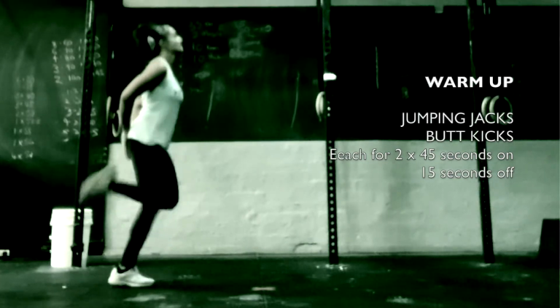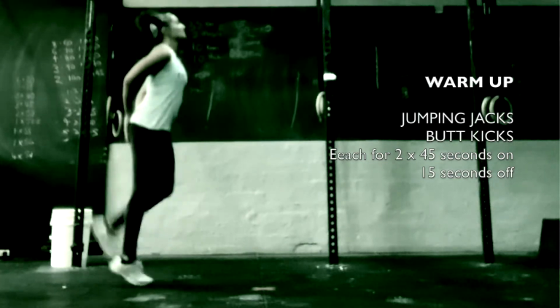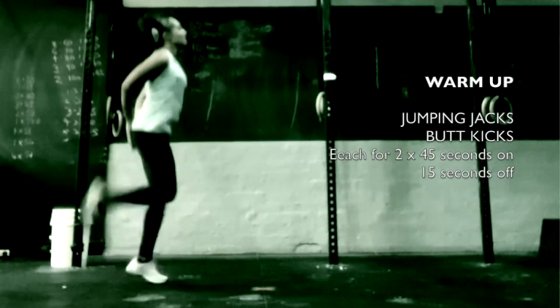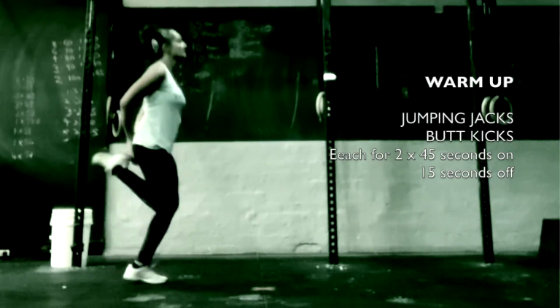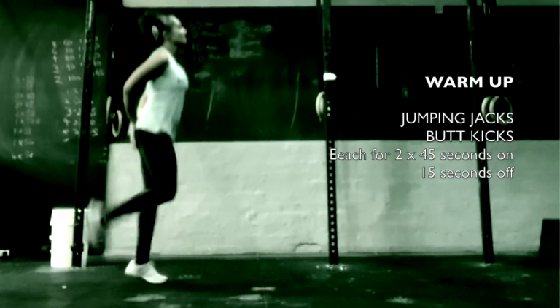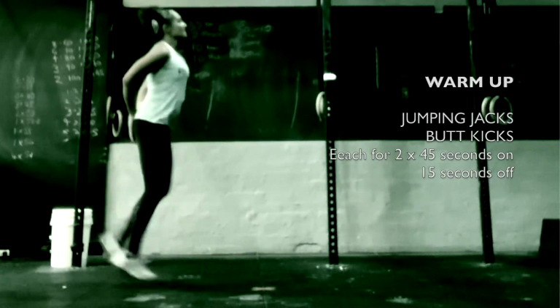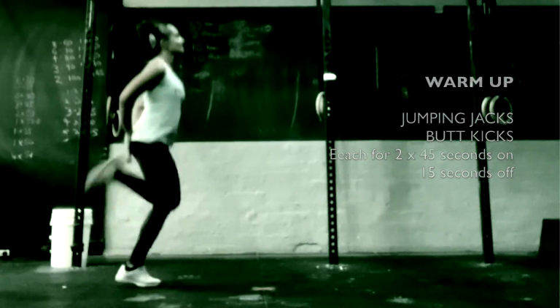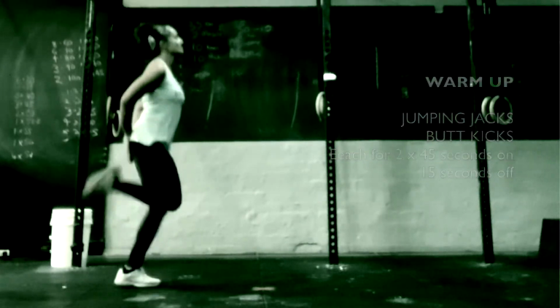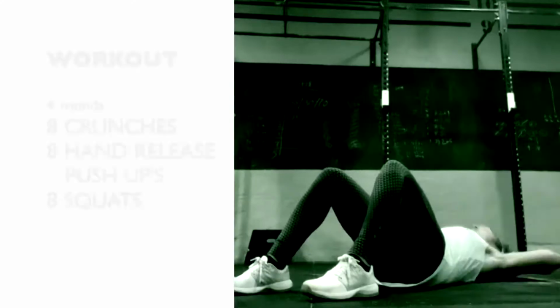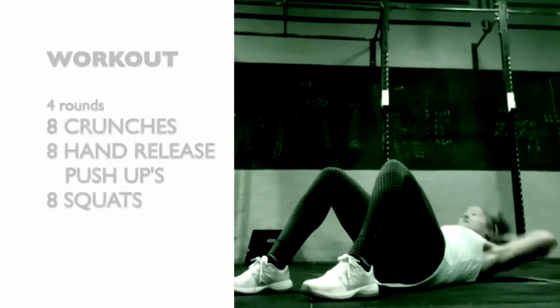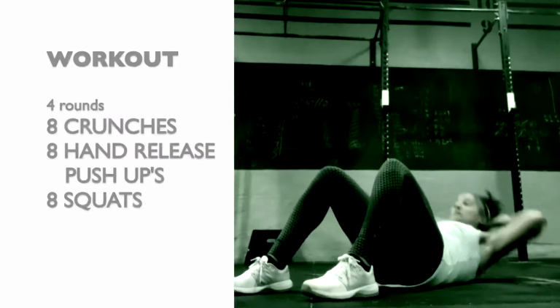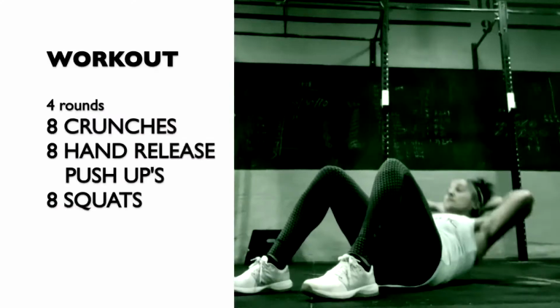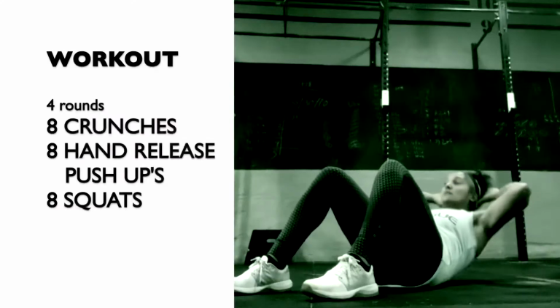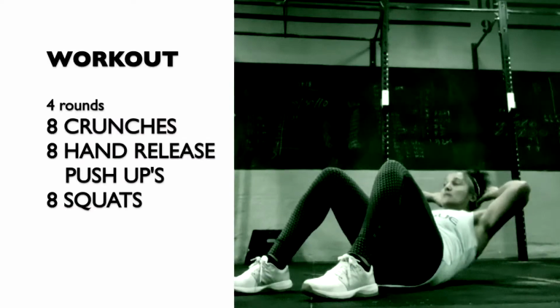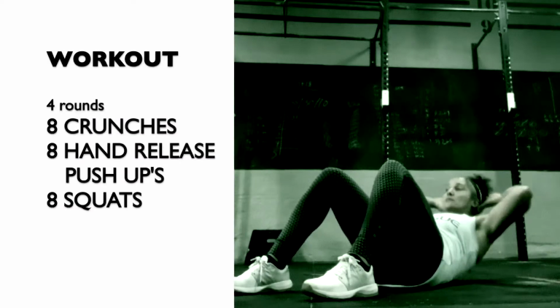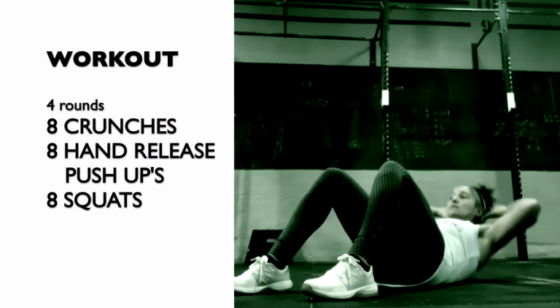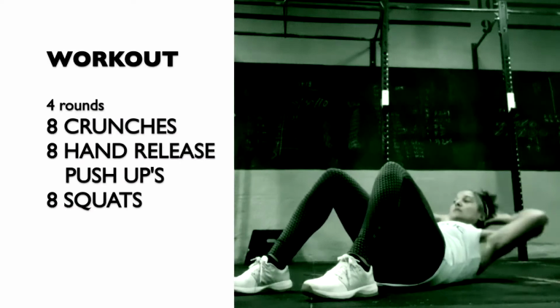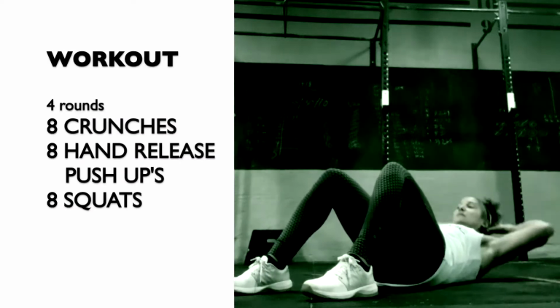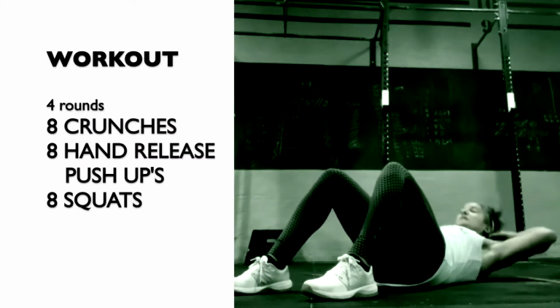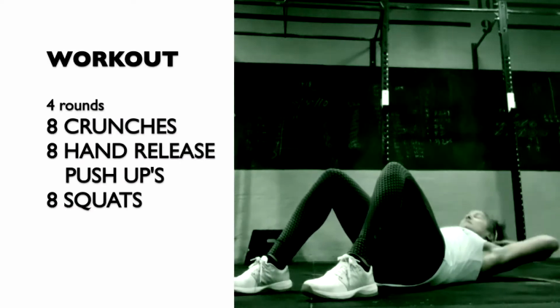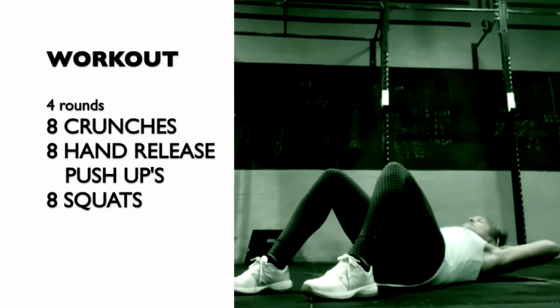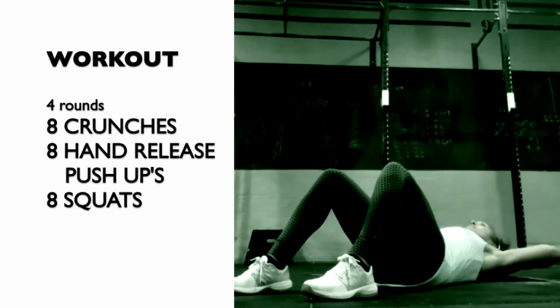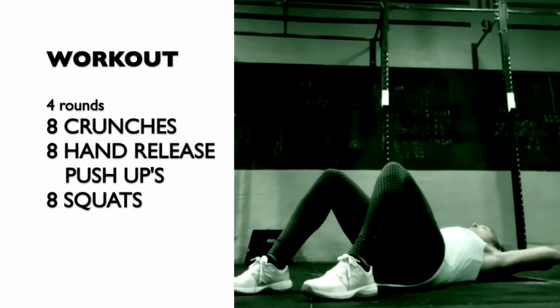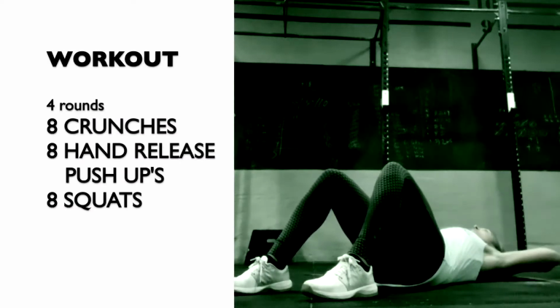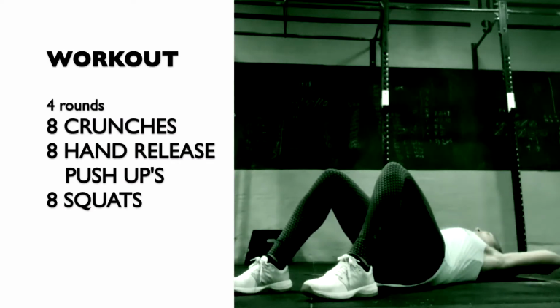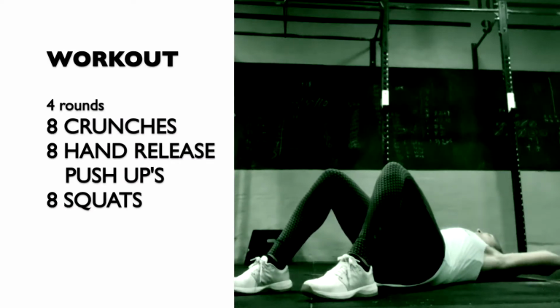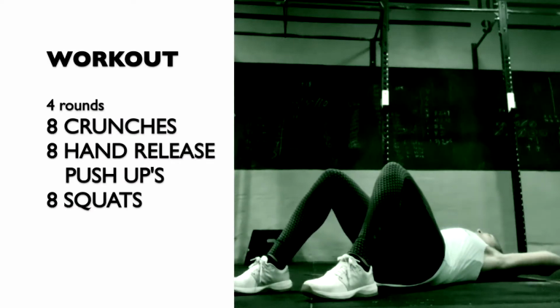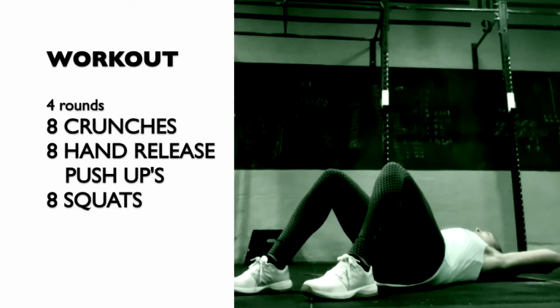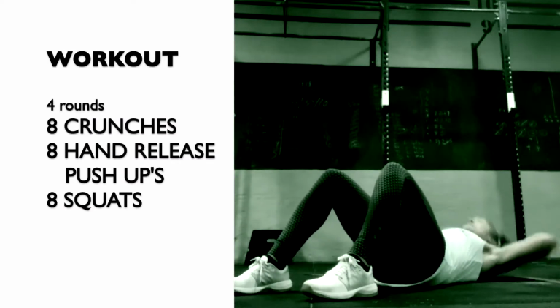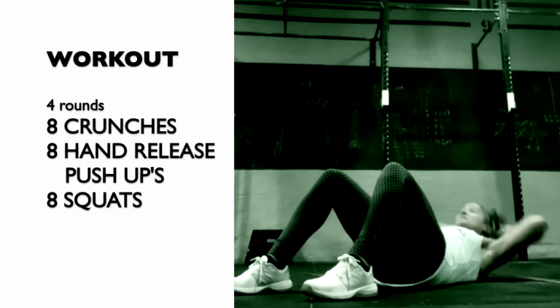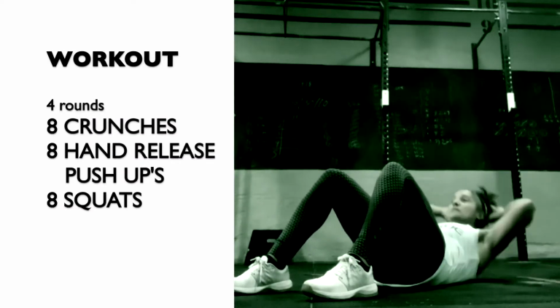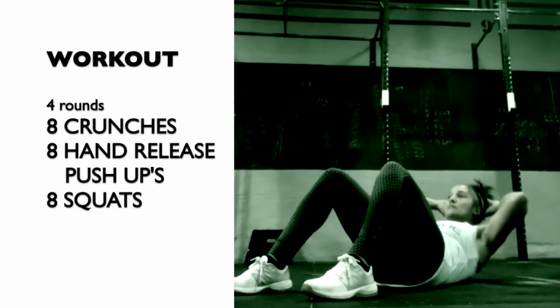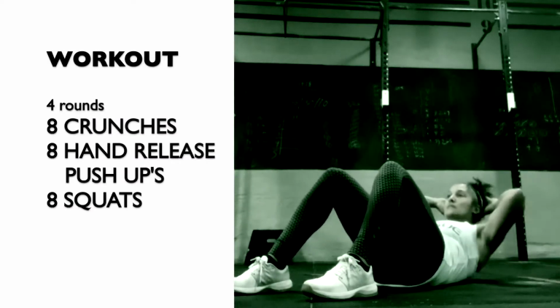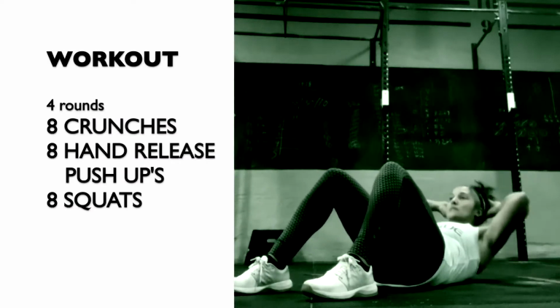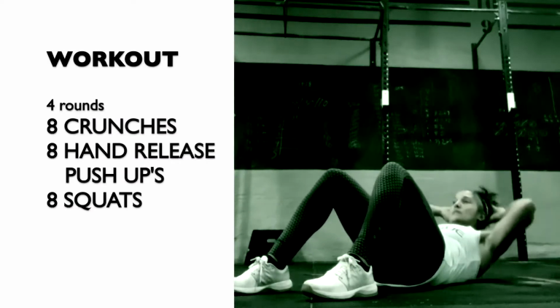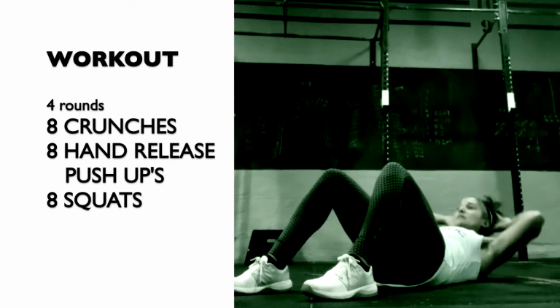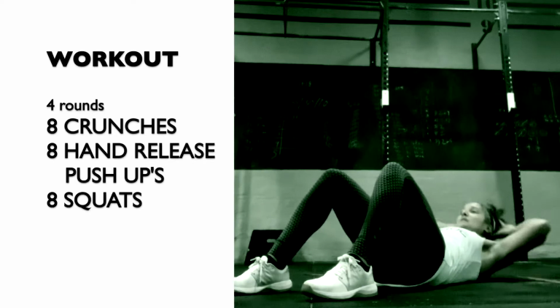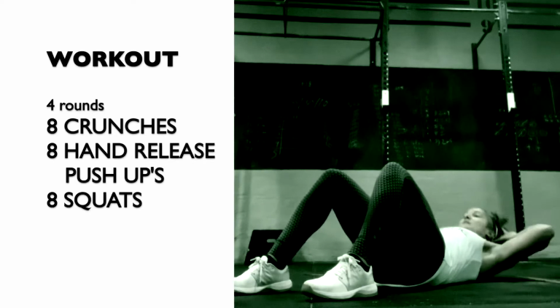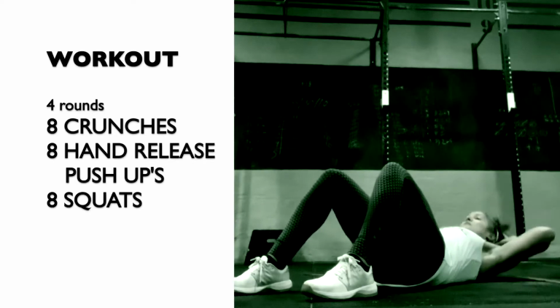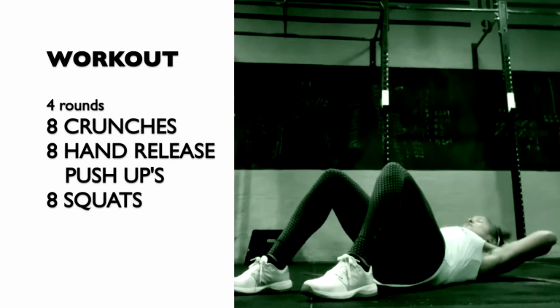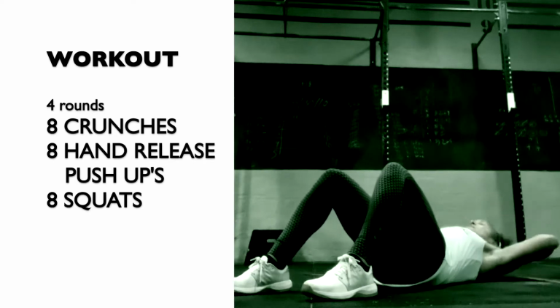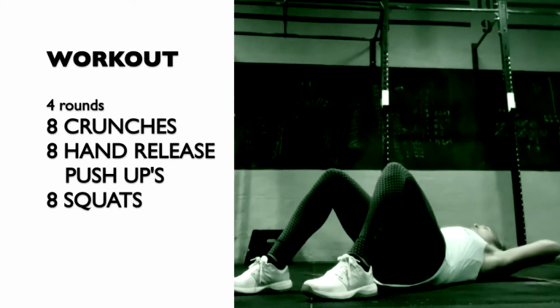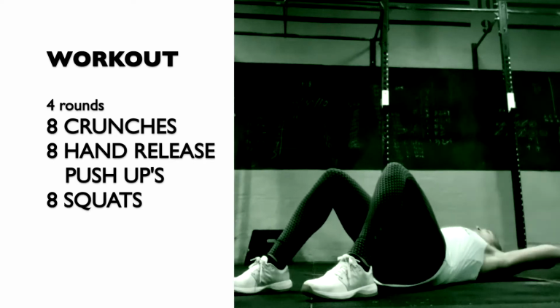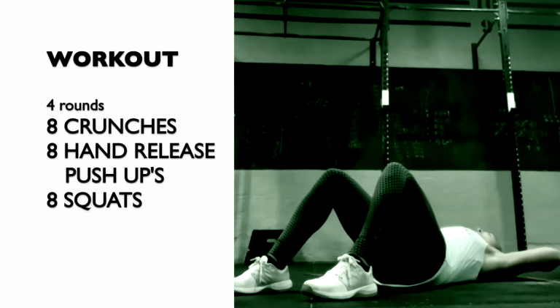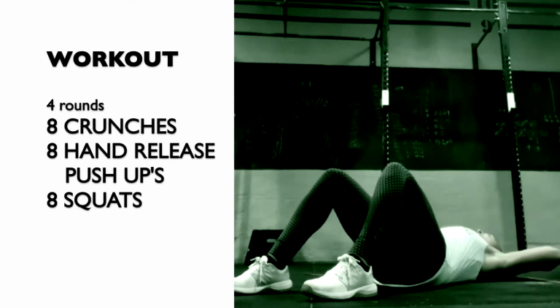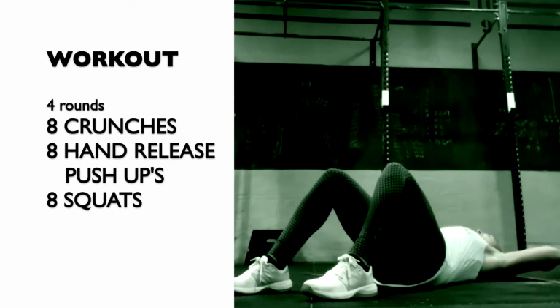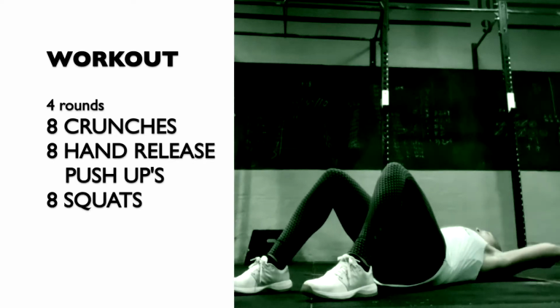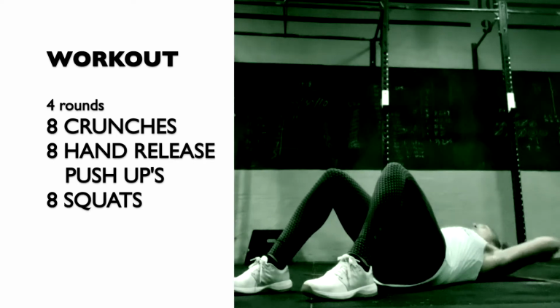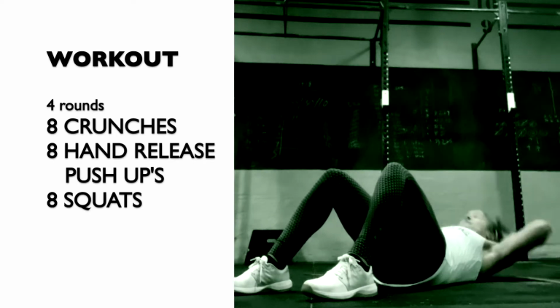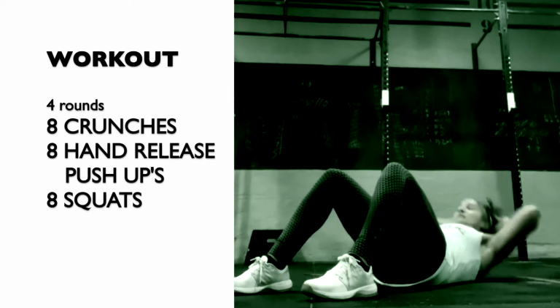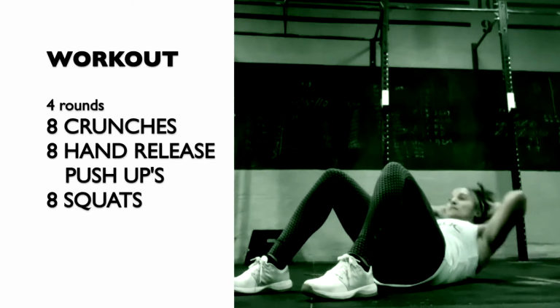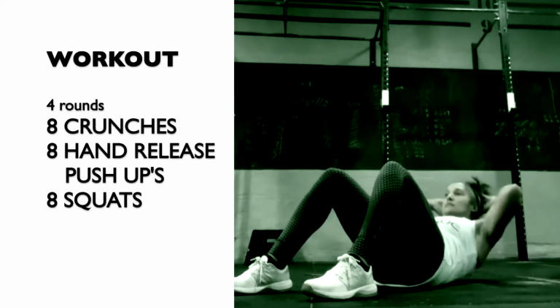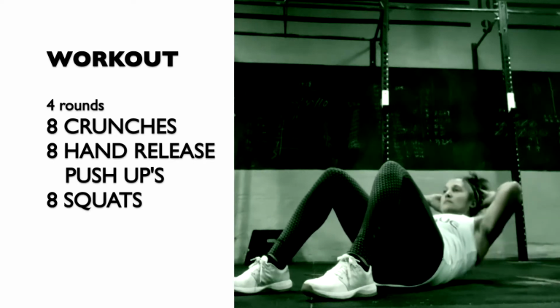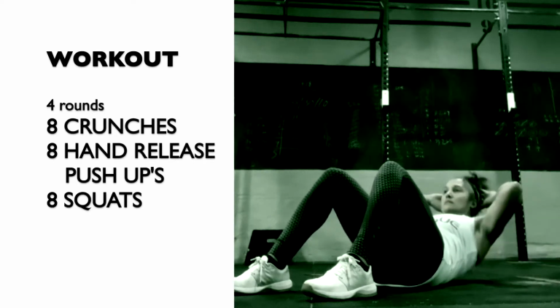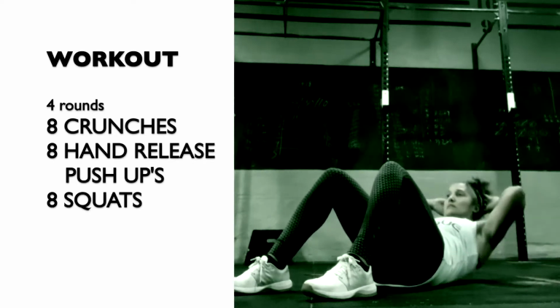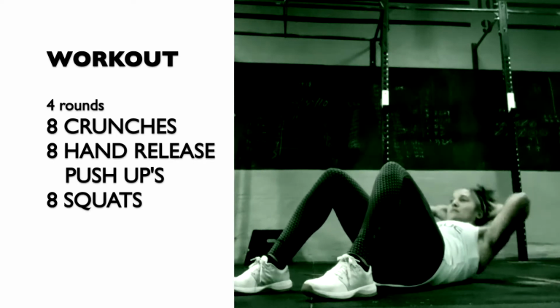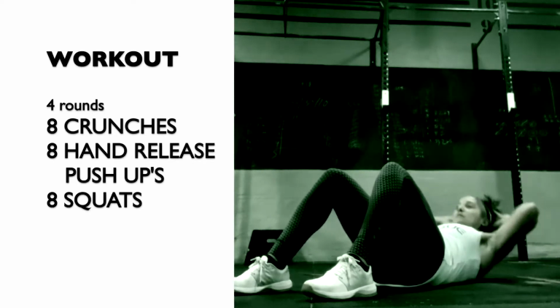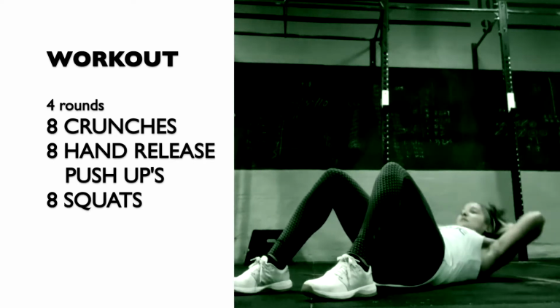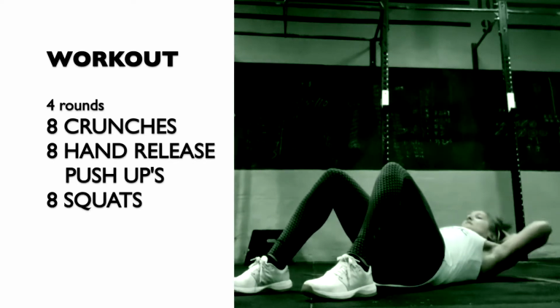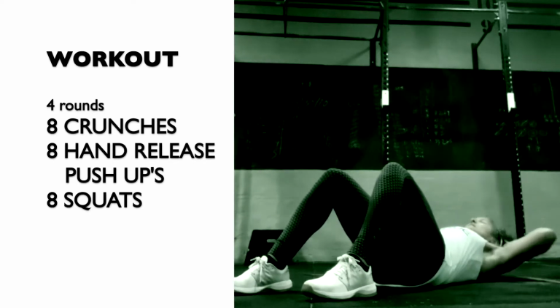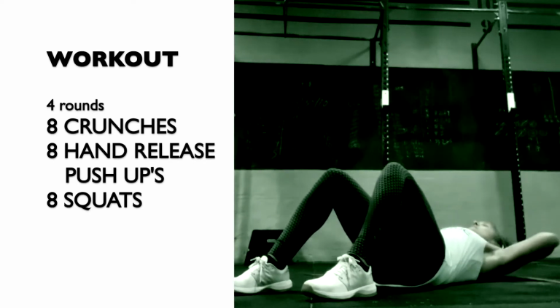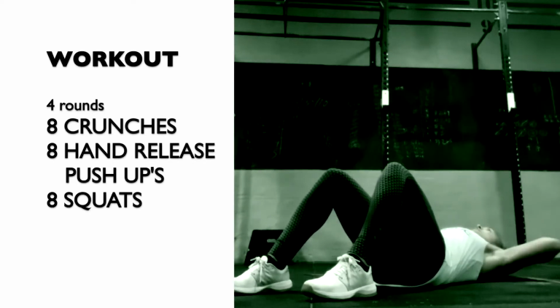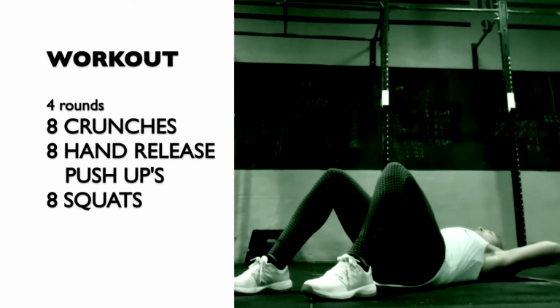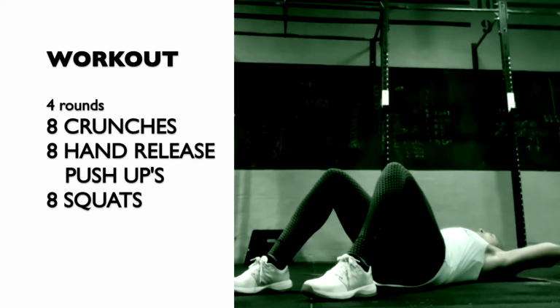The workout is four rounds of eight crunches, eight hand release push-ups, and eight squats.